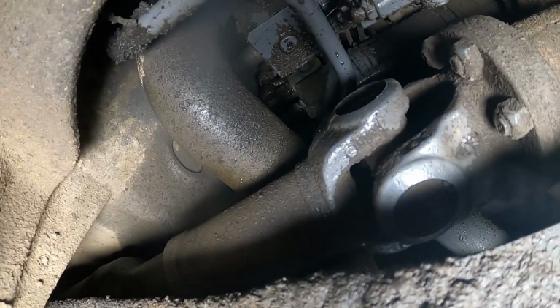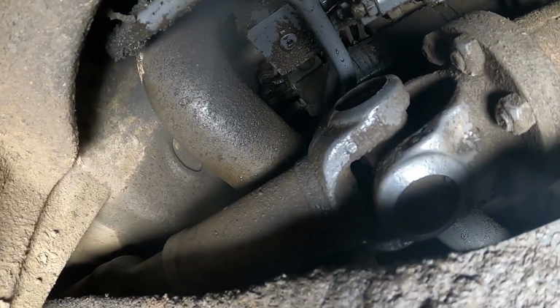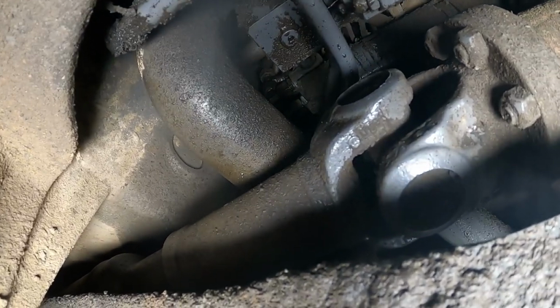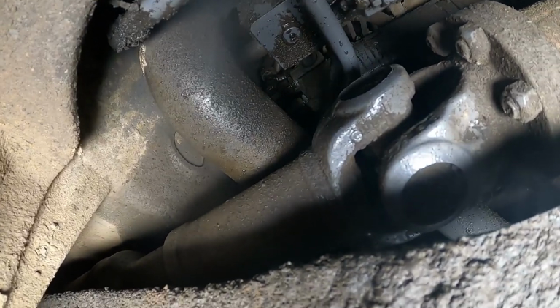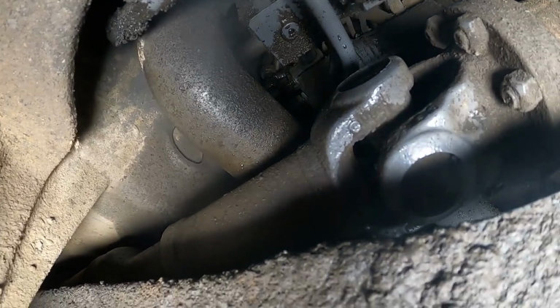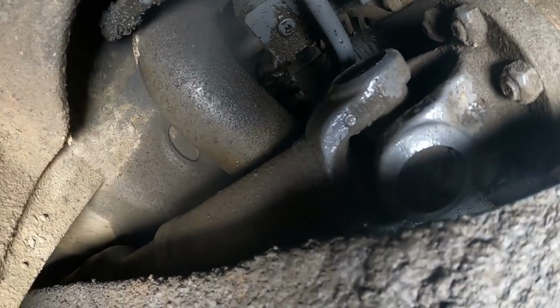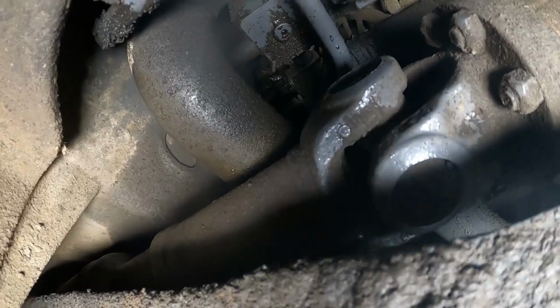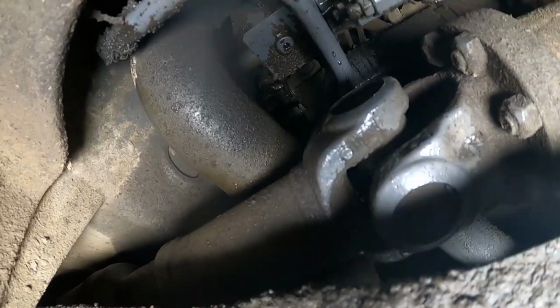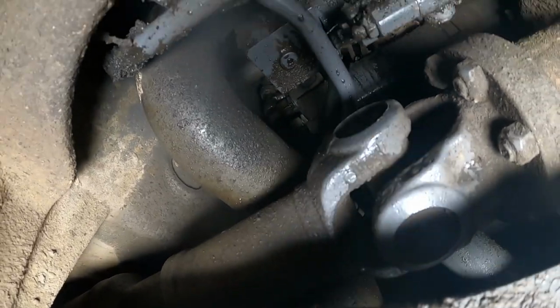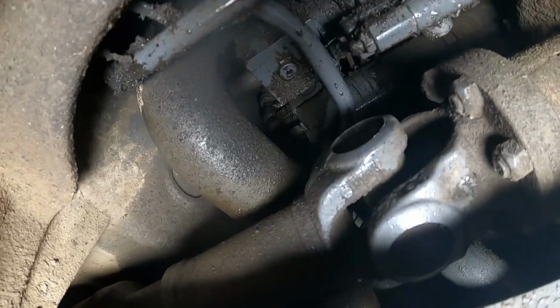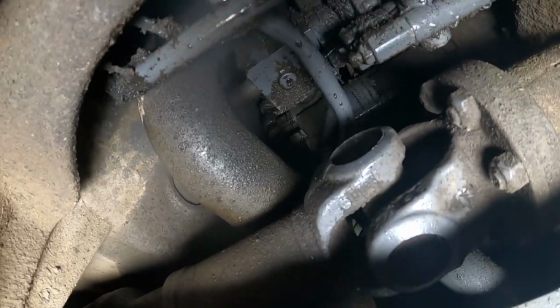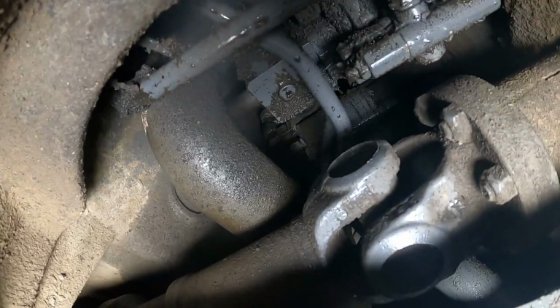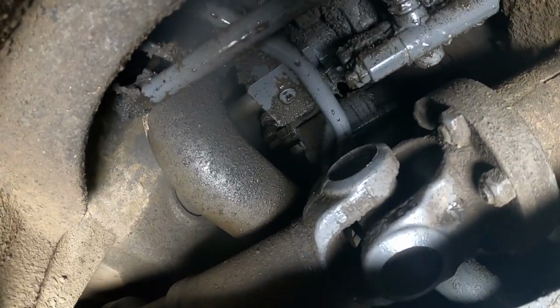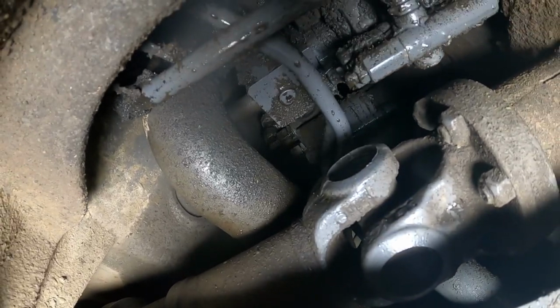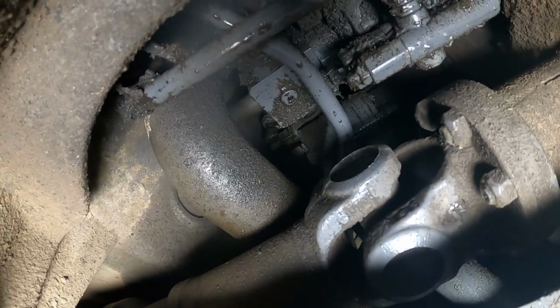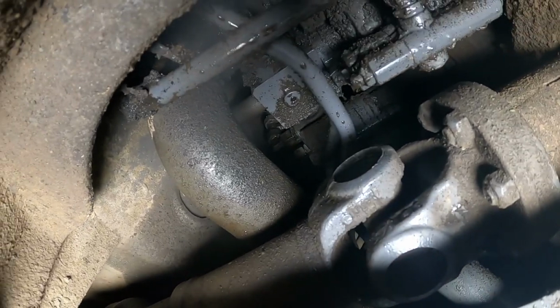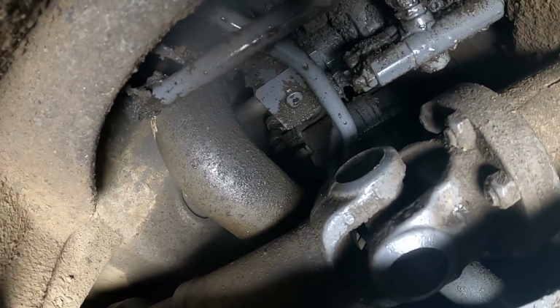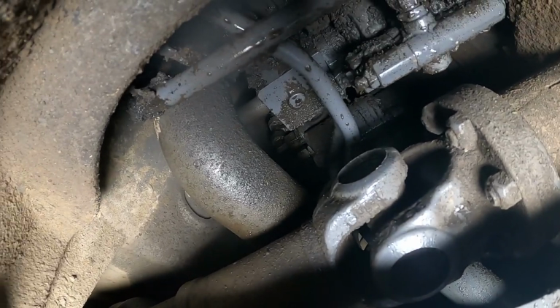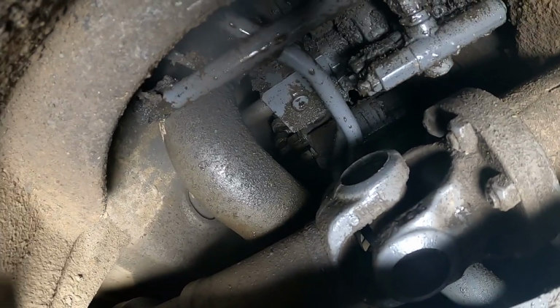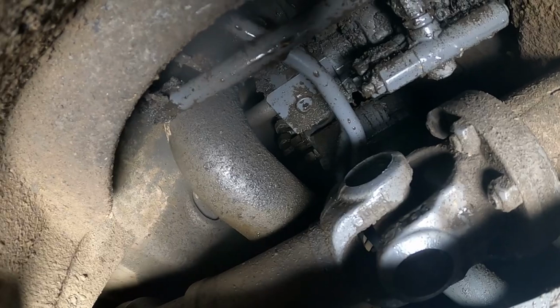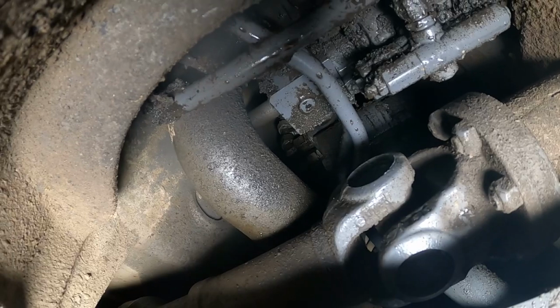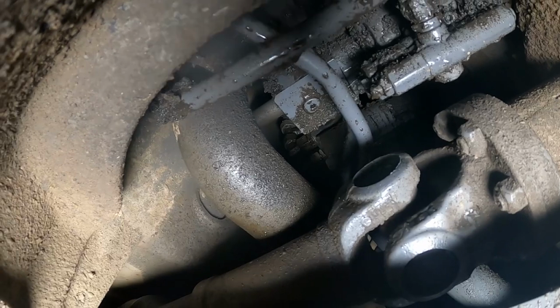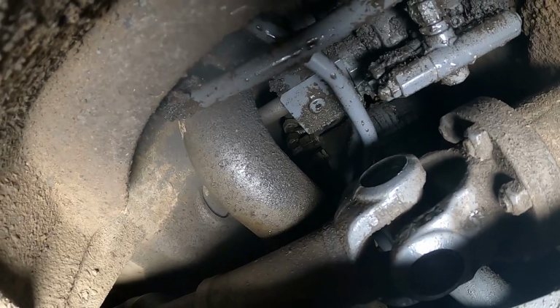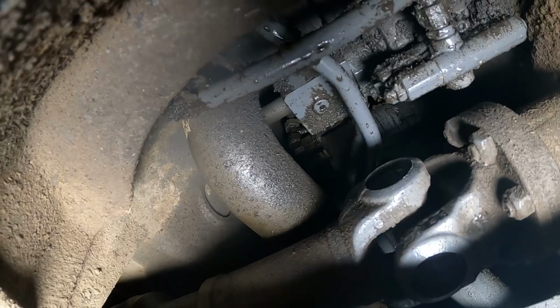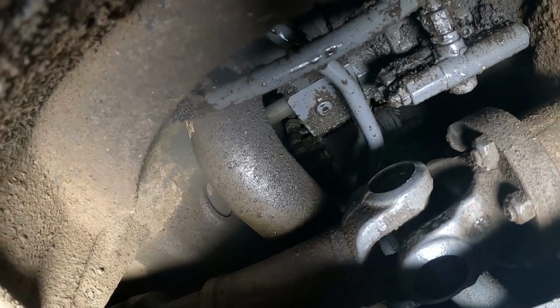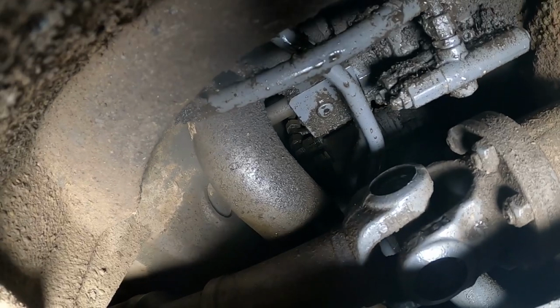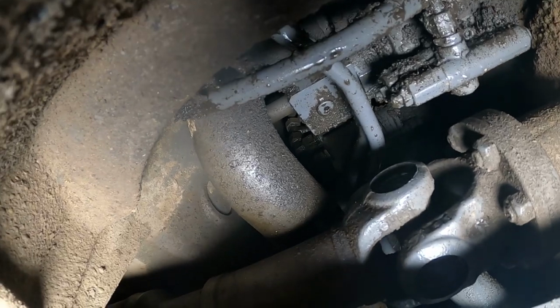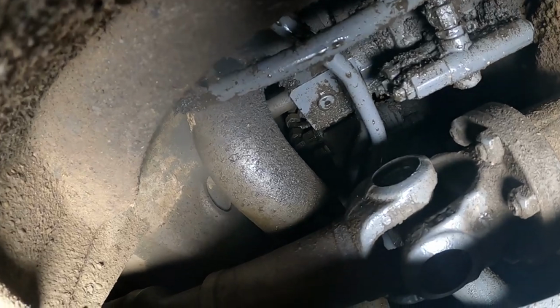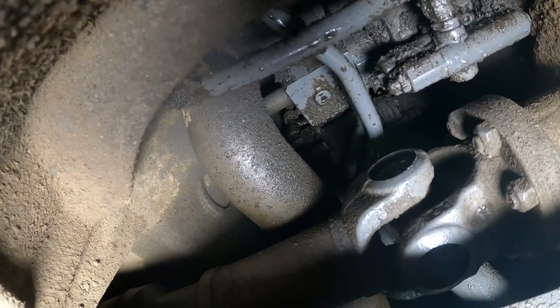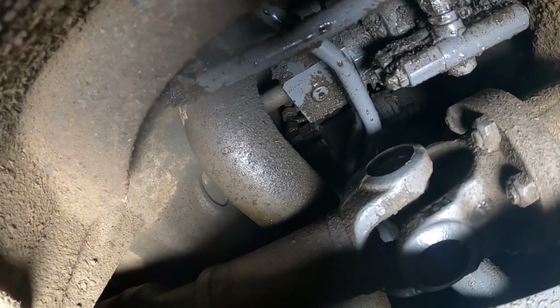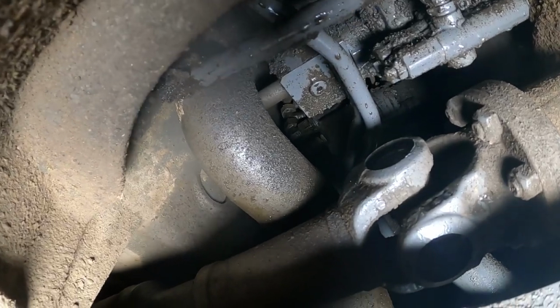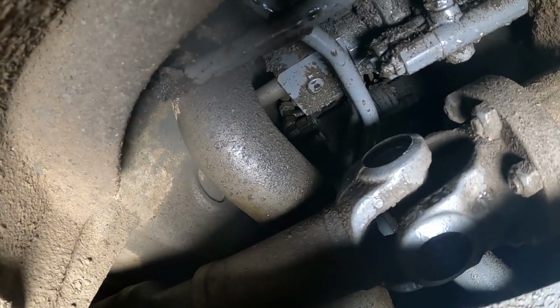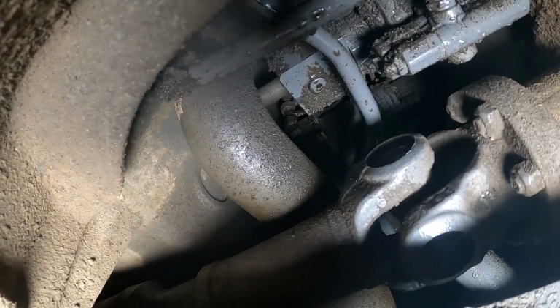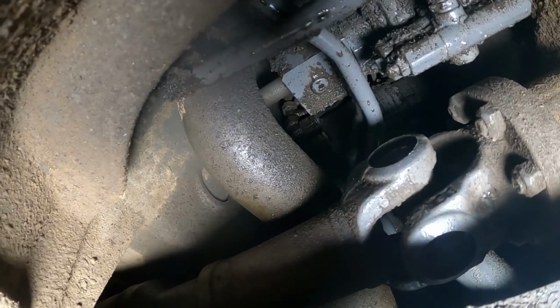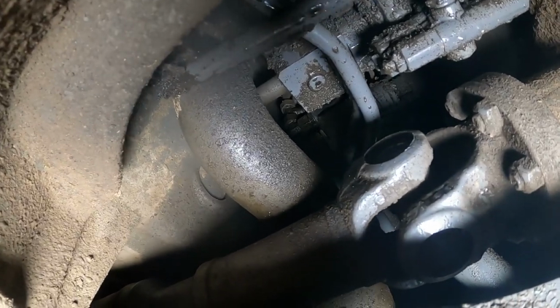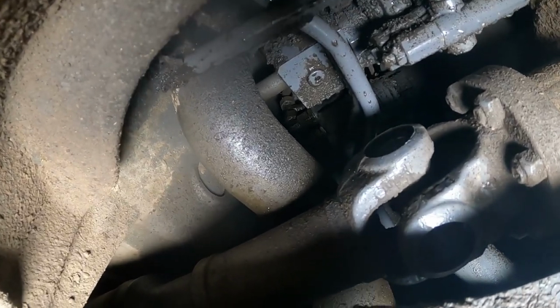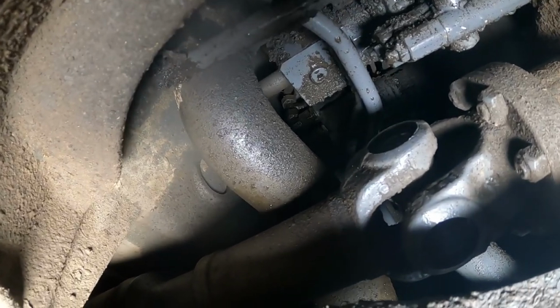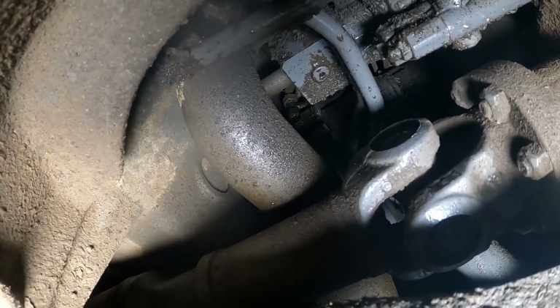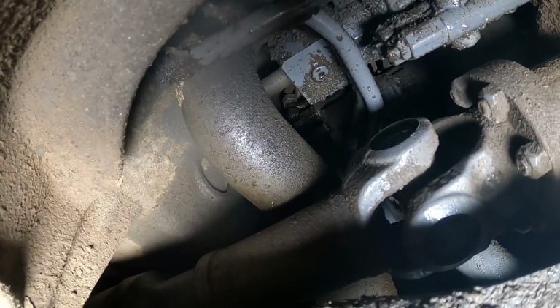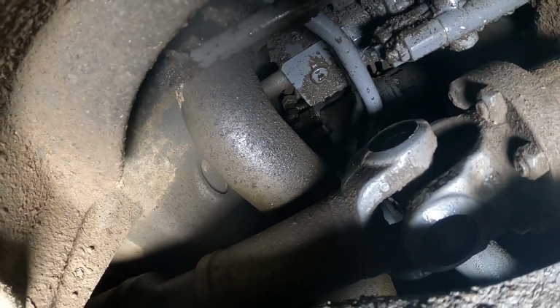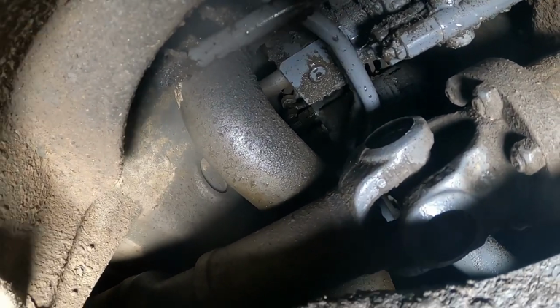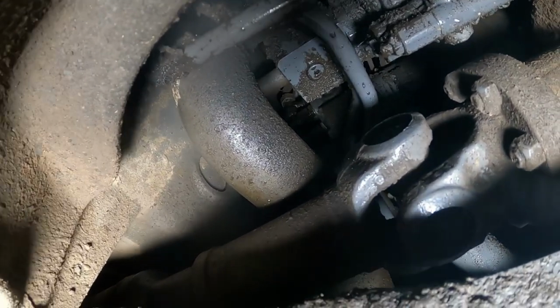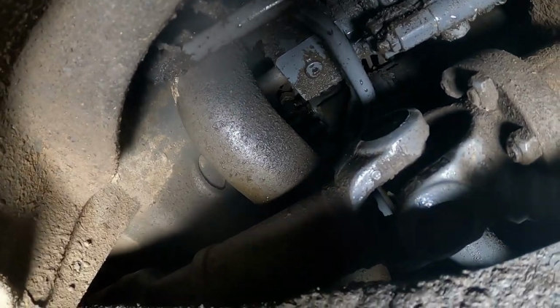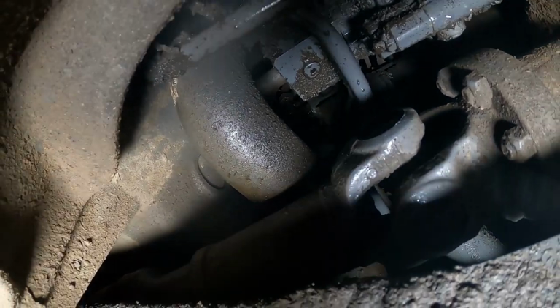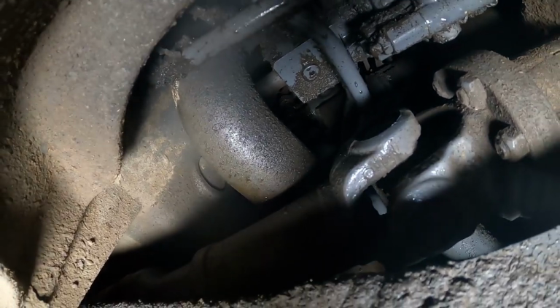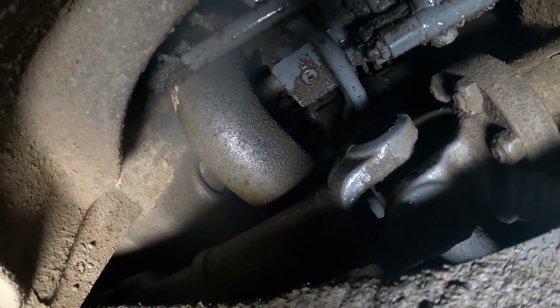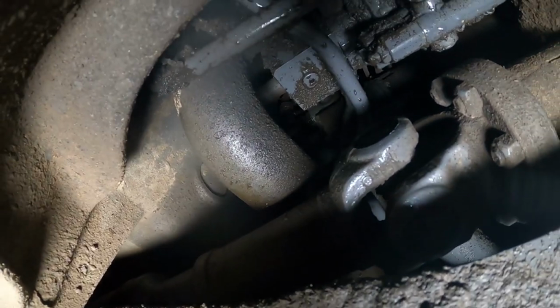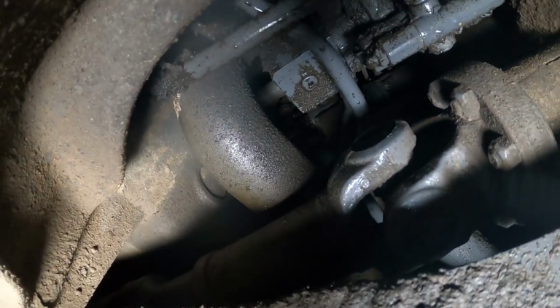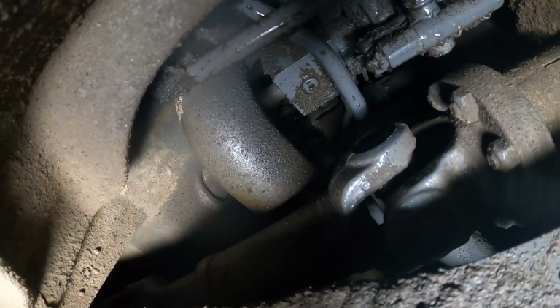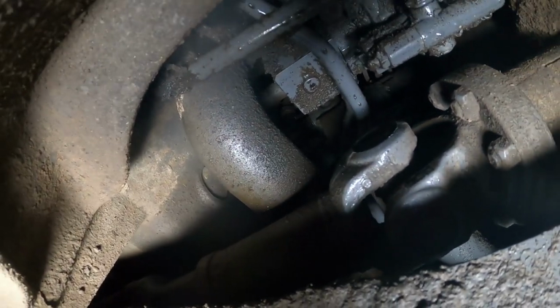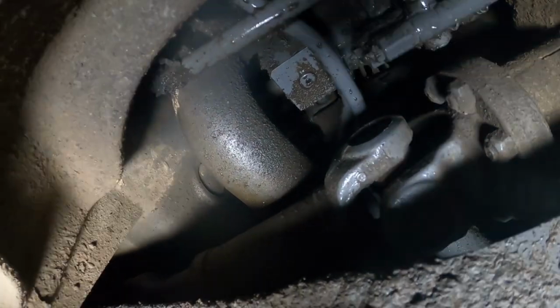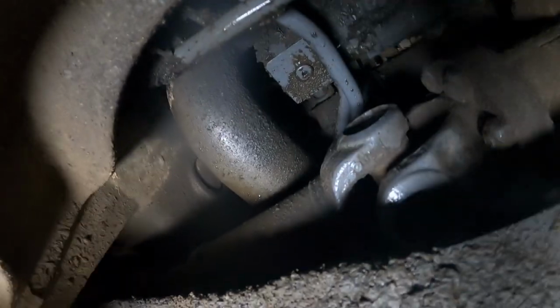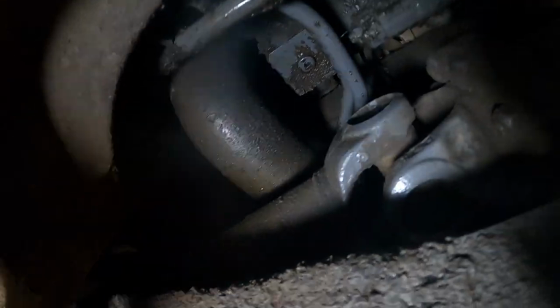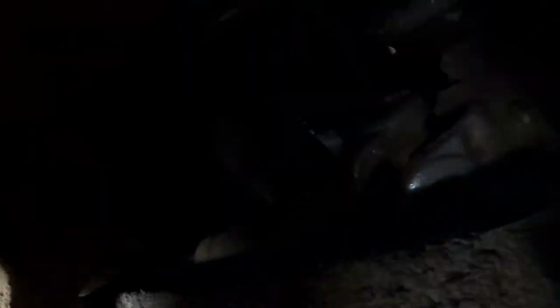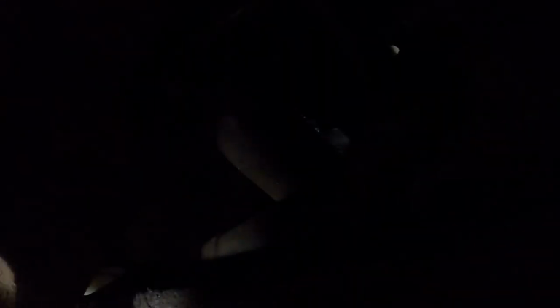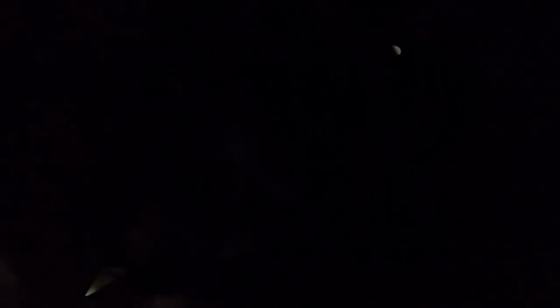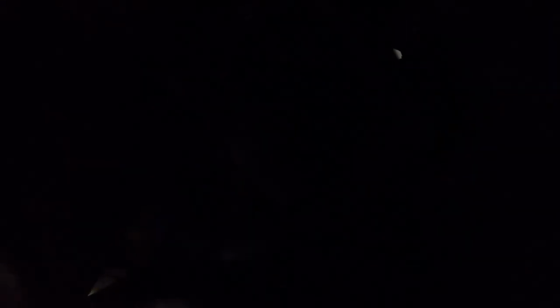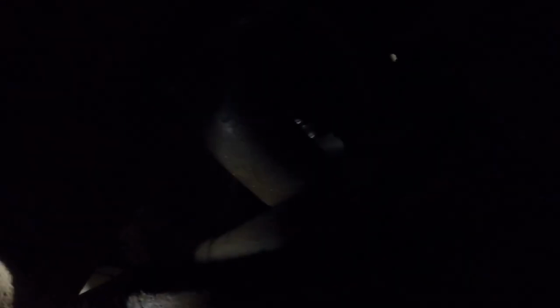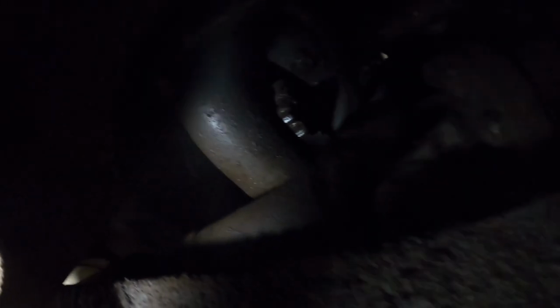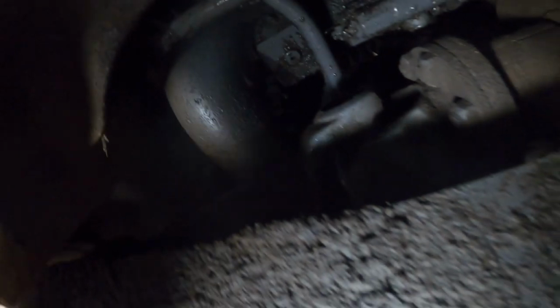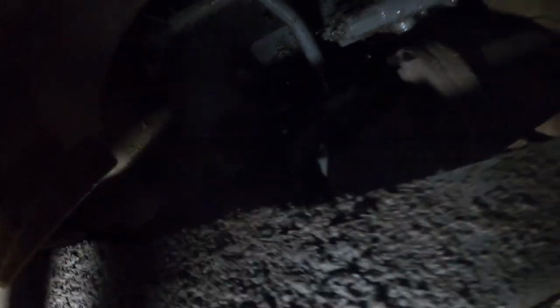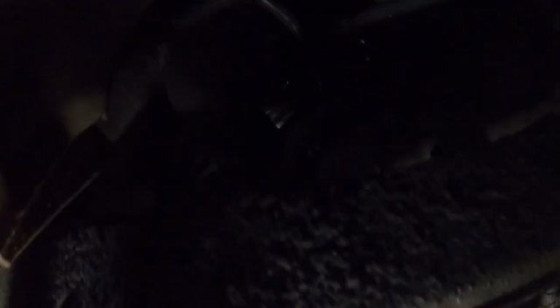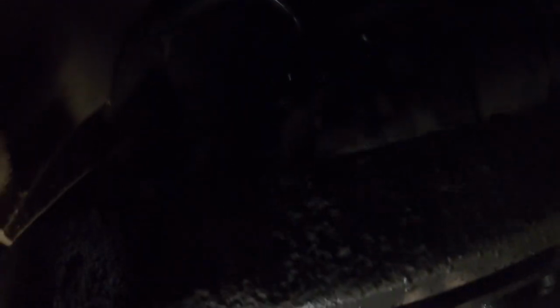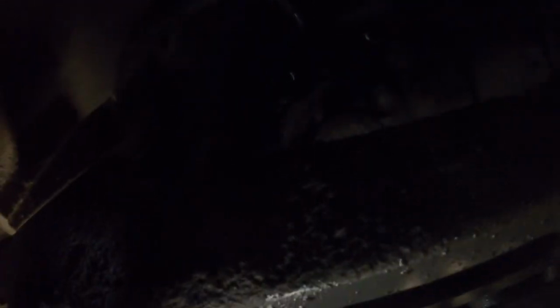It's just wet as far as you can see up there. You can see where the oil's coming from right at the top but you can't even touch it with your hands.